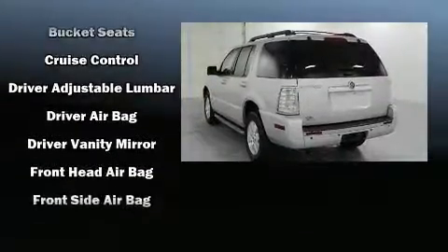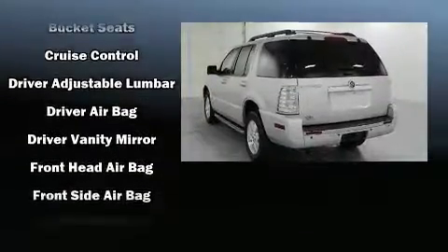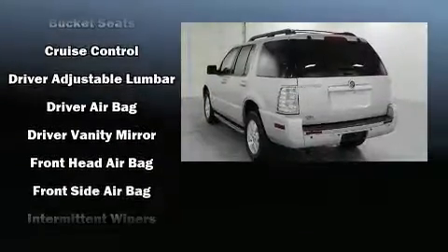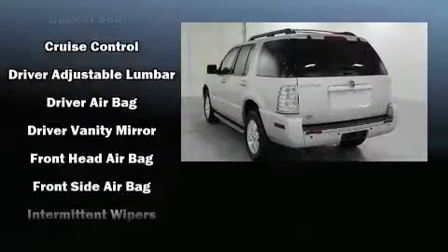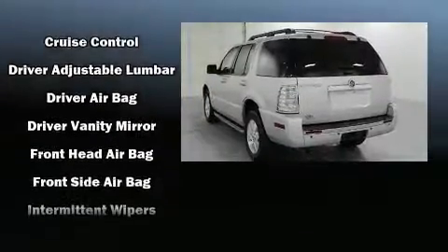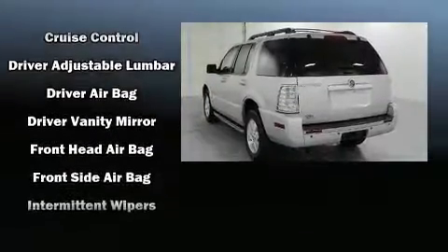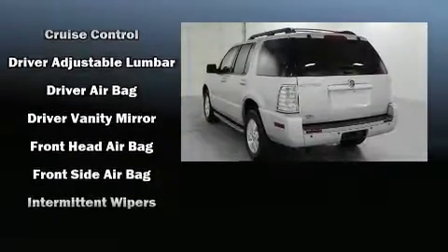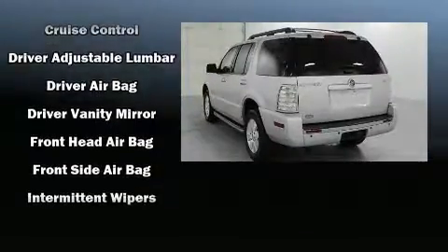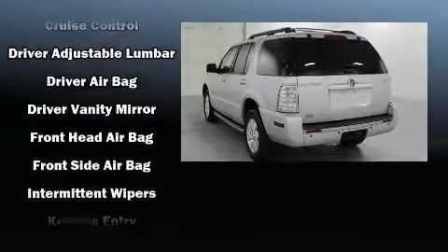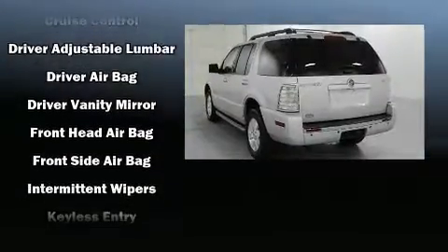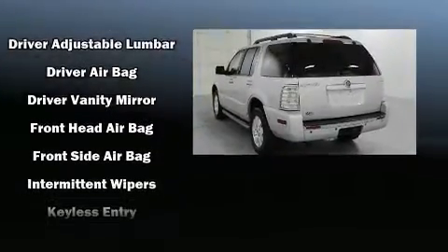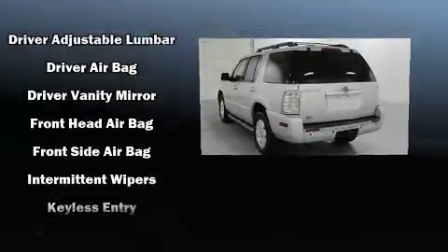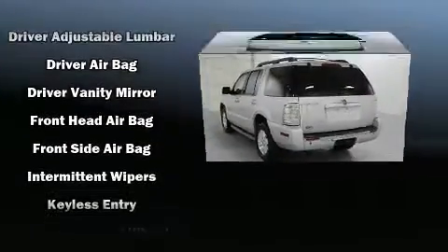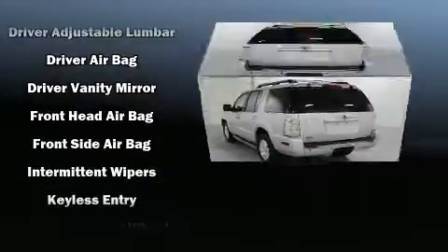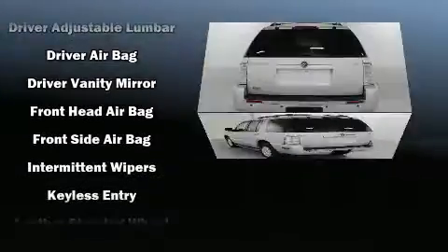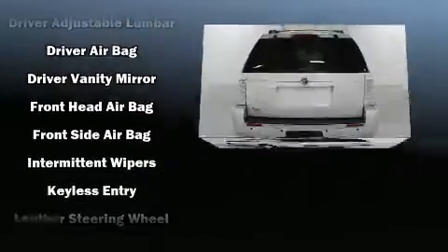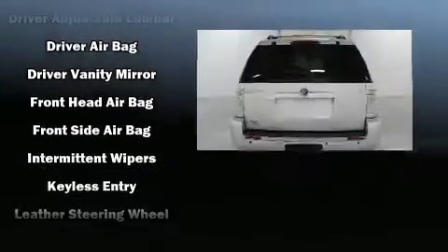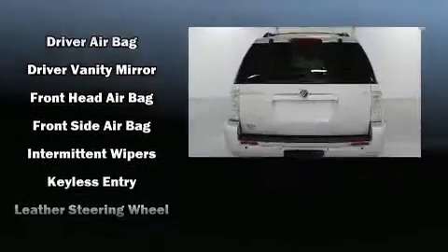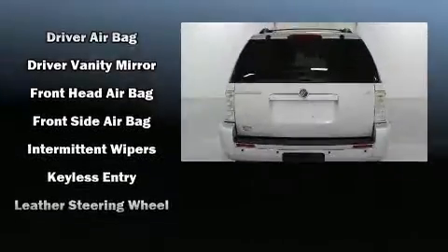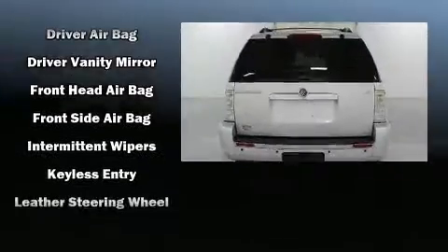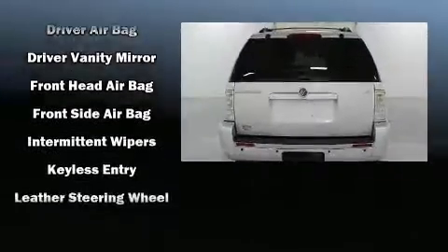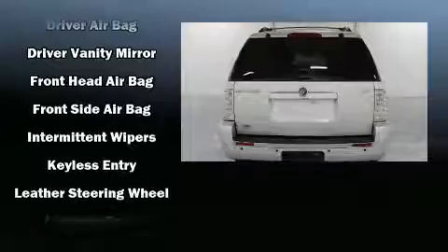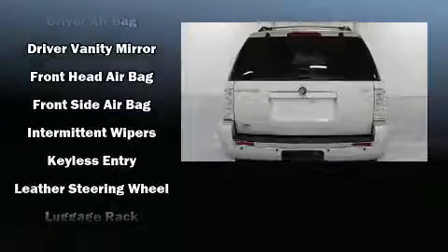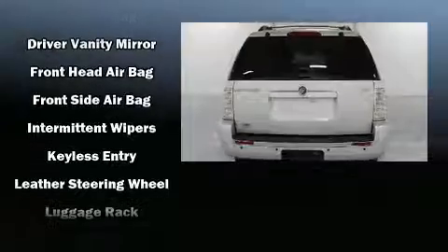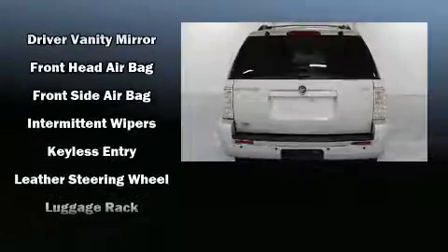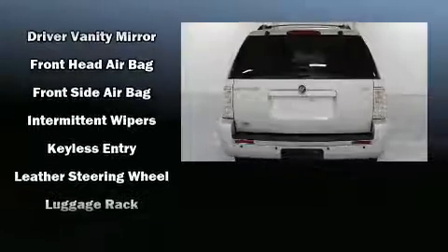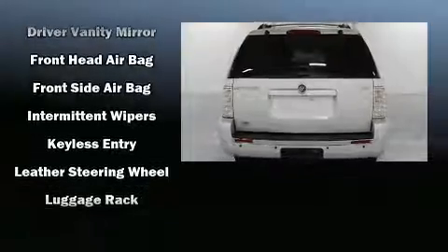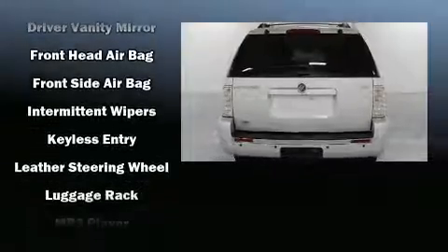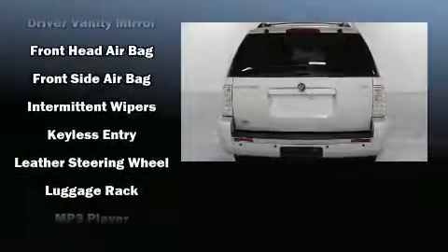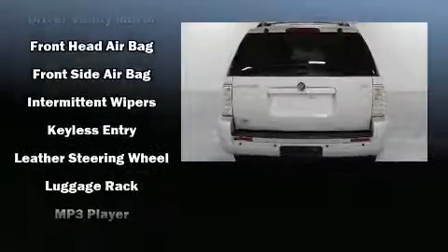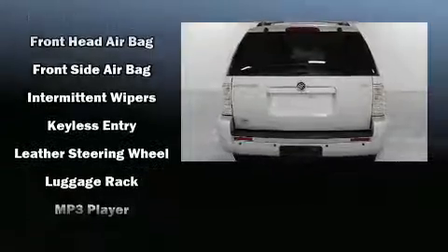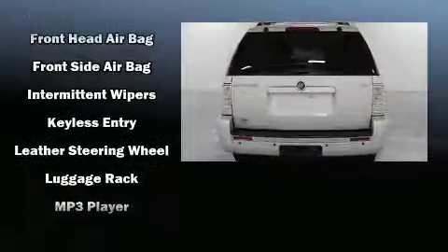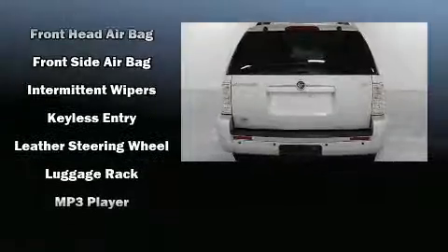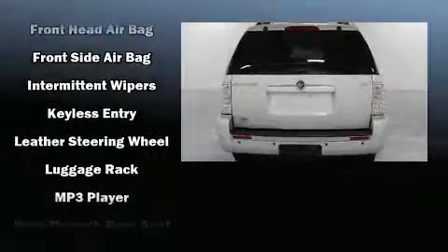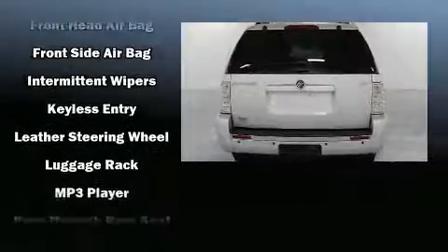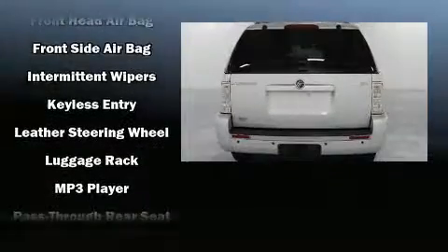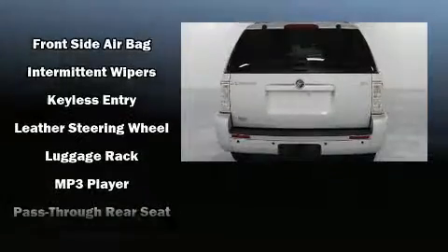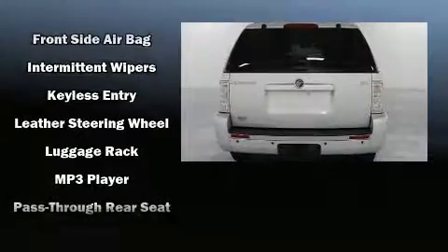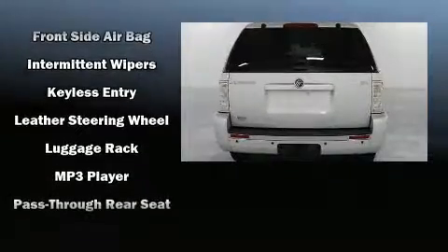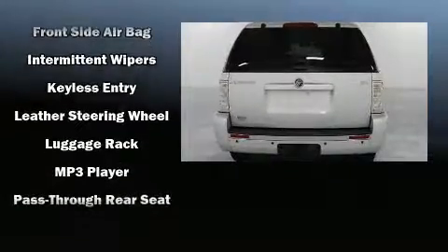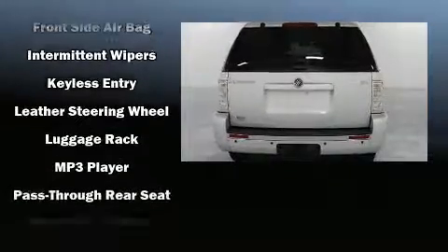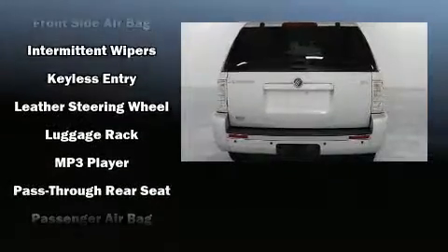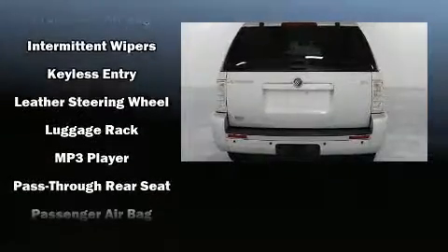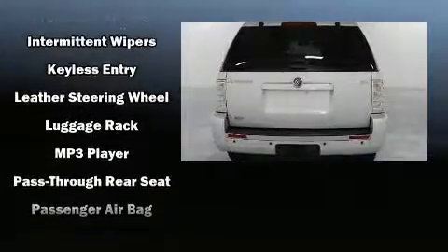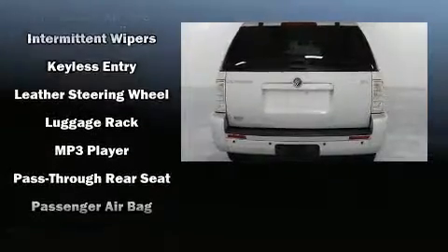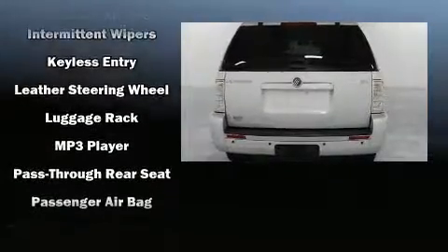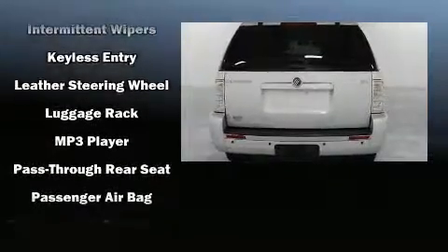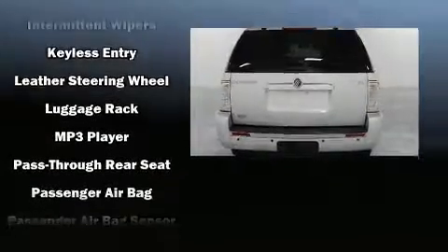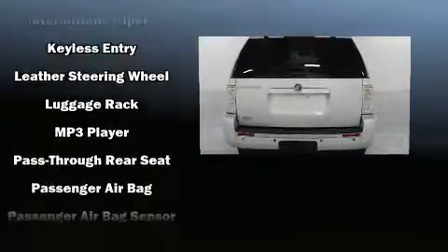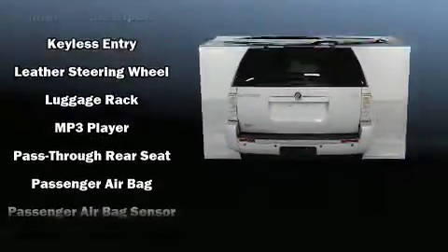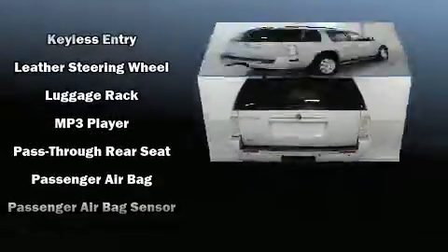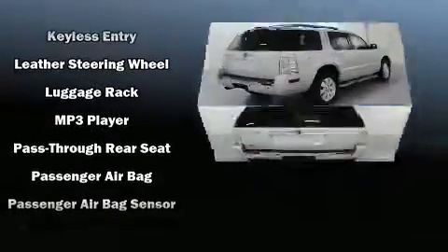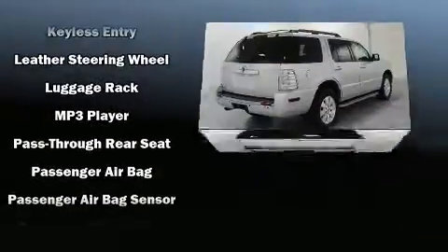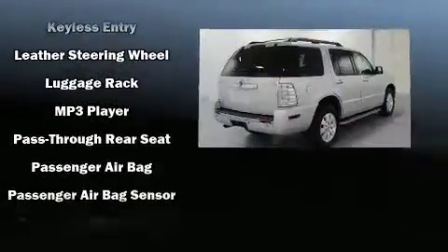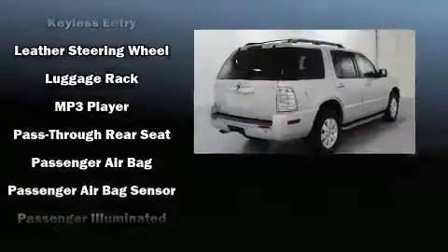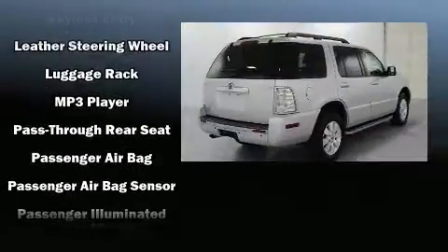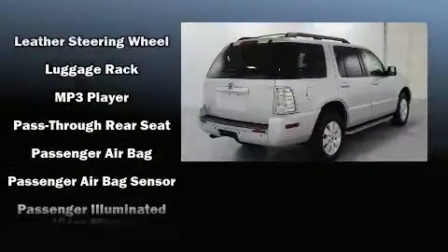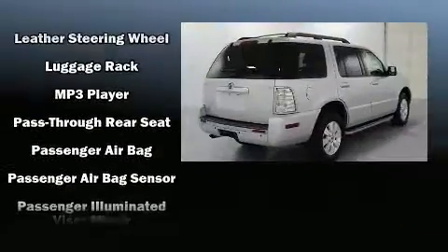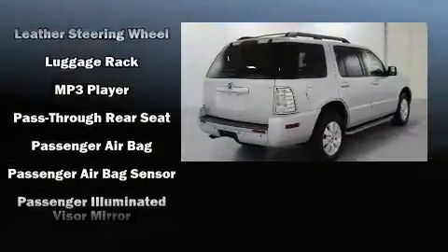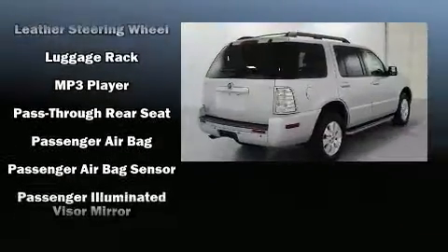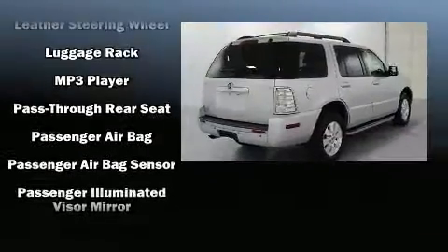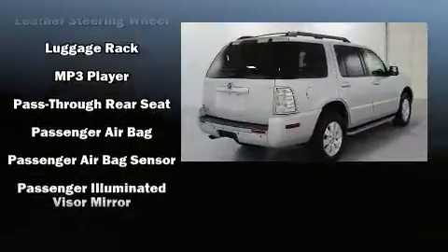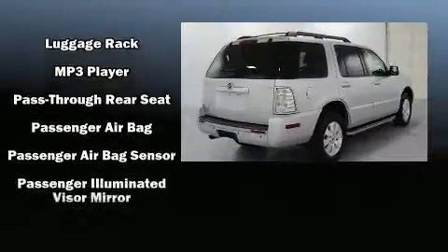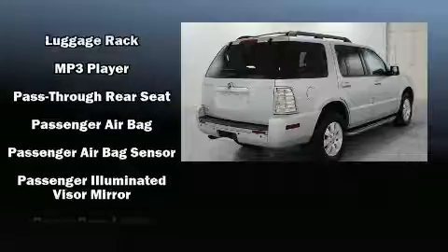Audio features include a CD player with MP3 capability, steering wheel mounted audio controls, and 4 well positioned speakers.